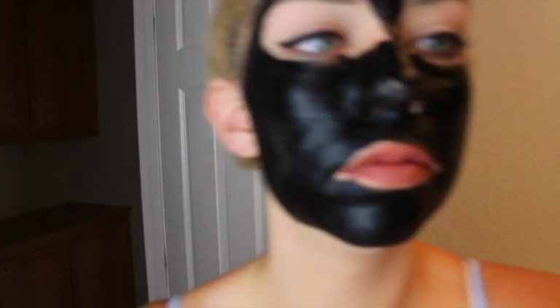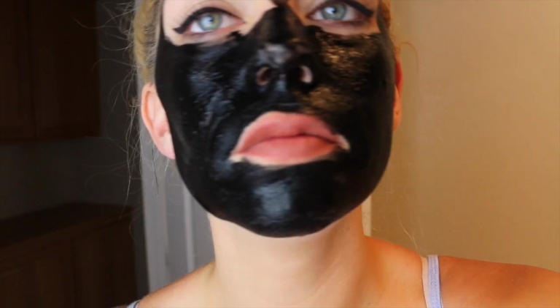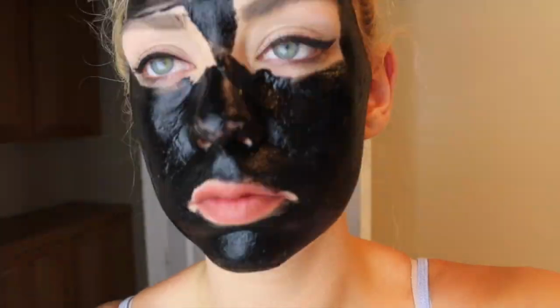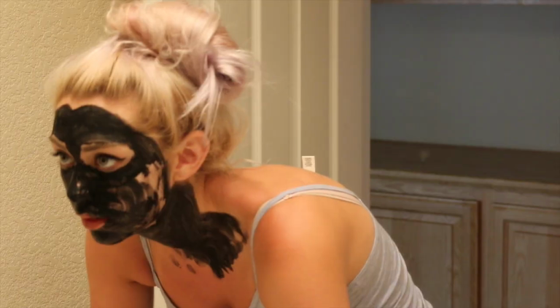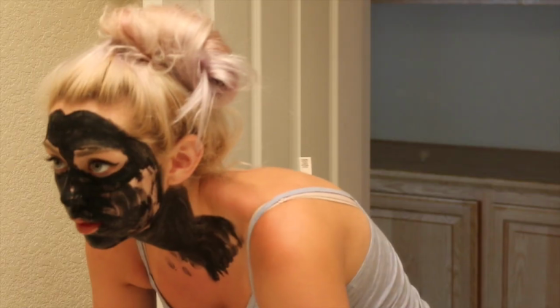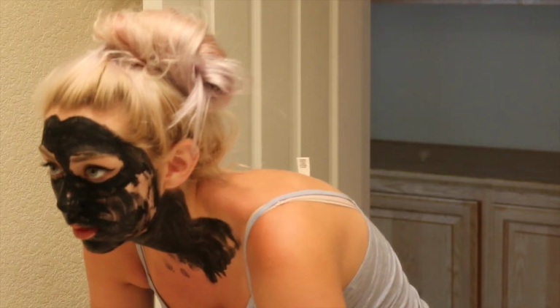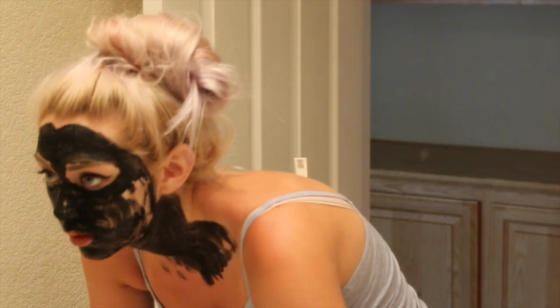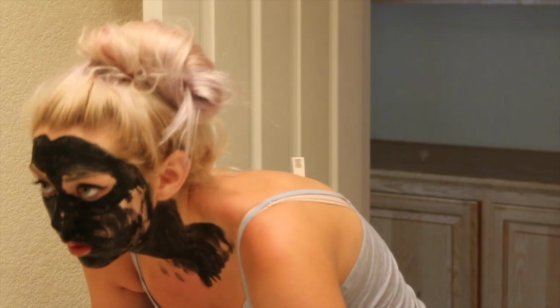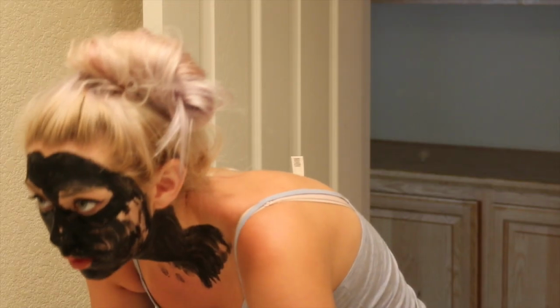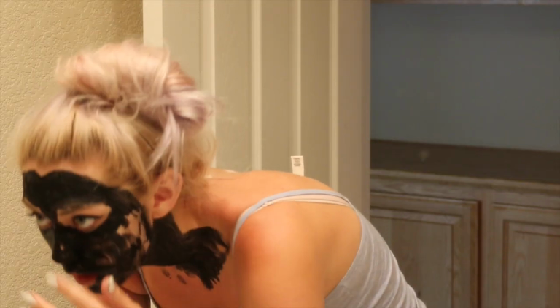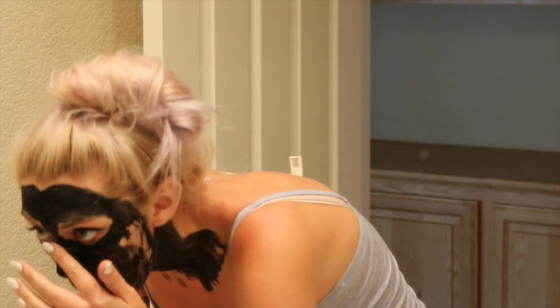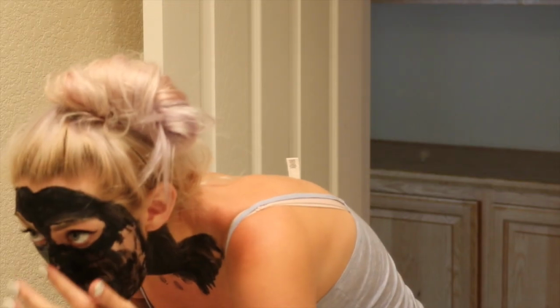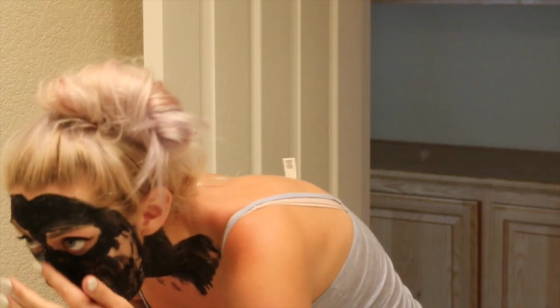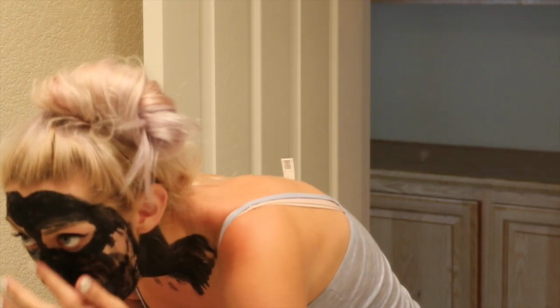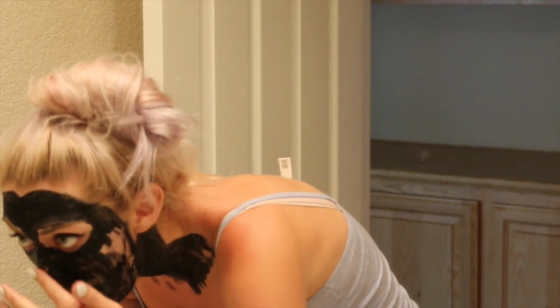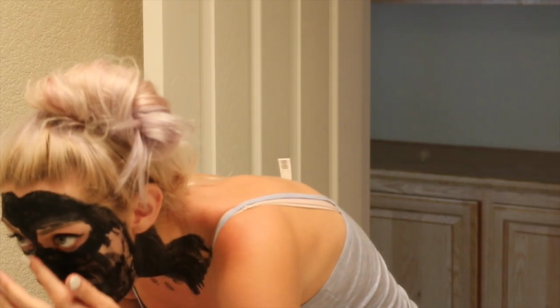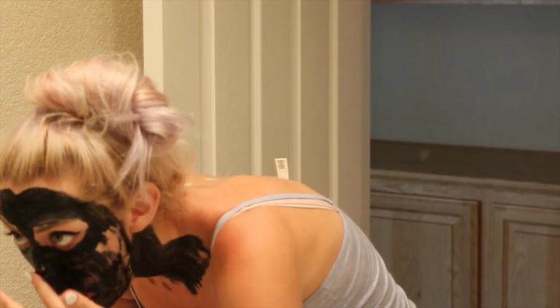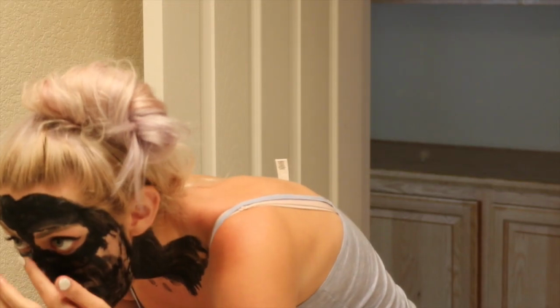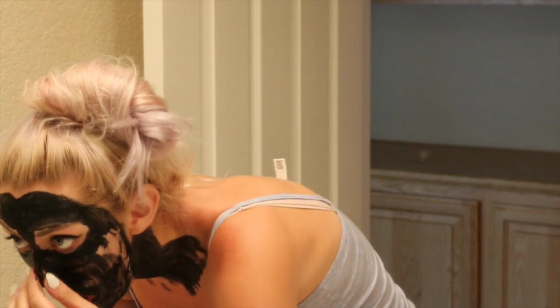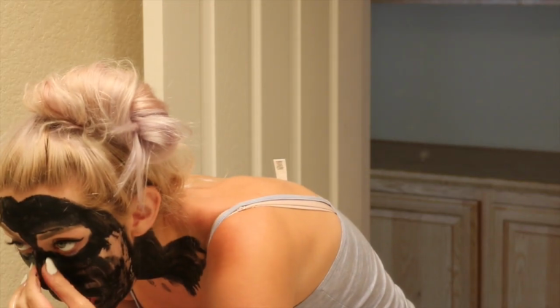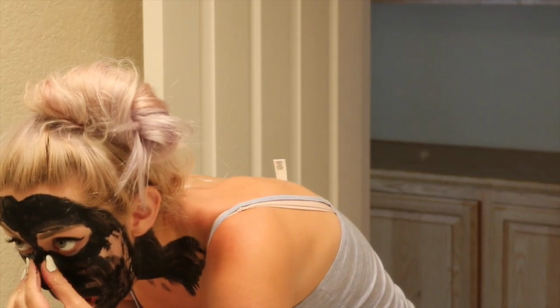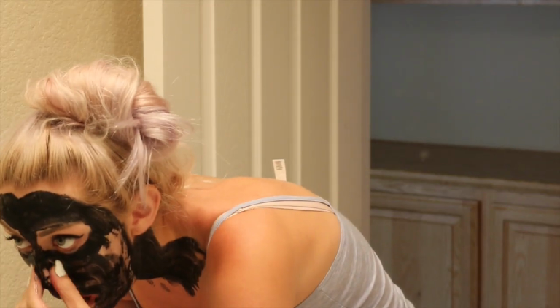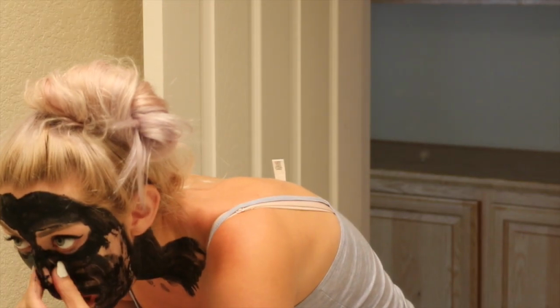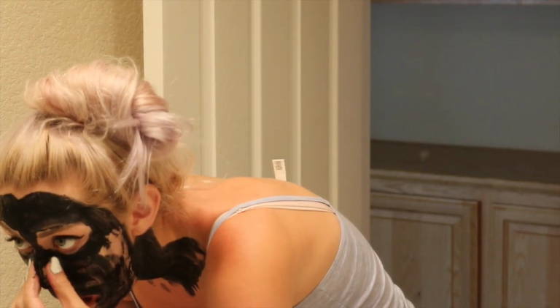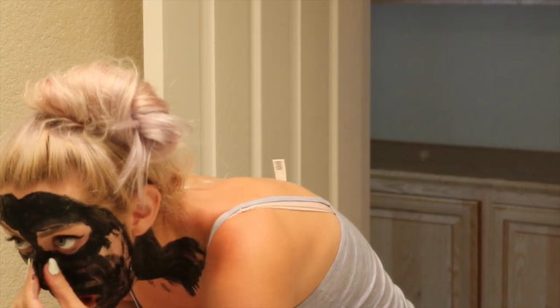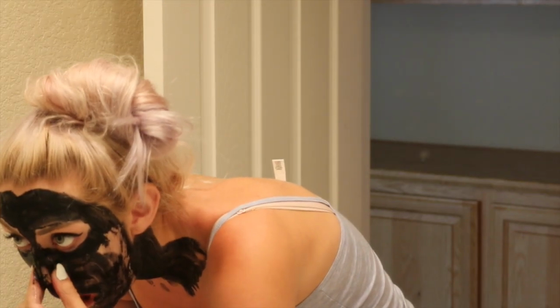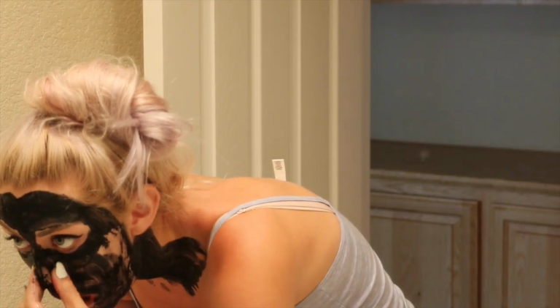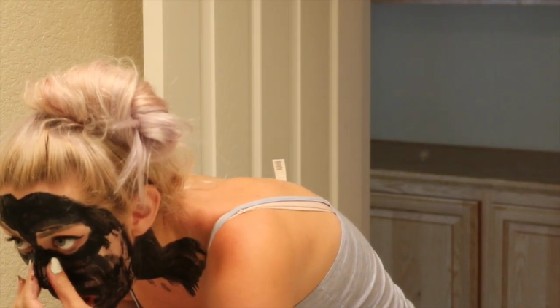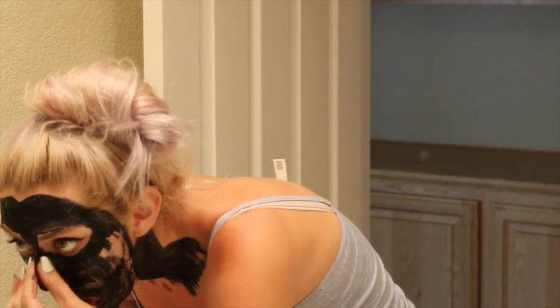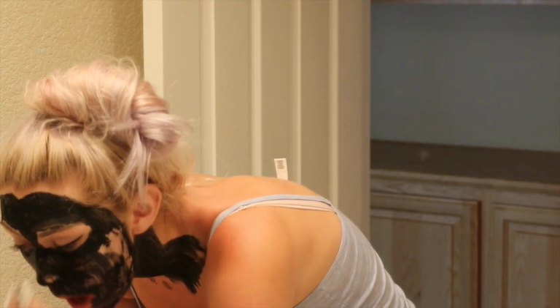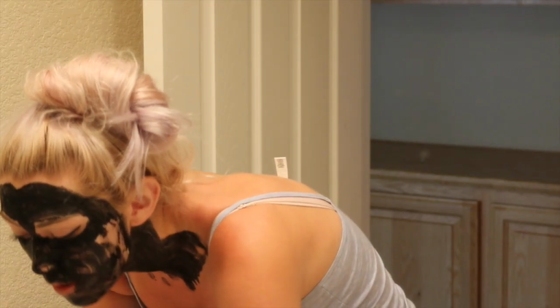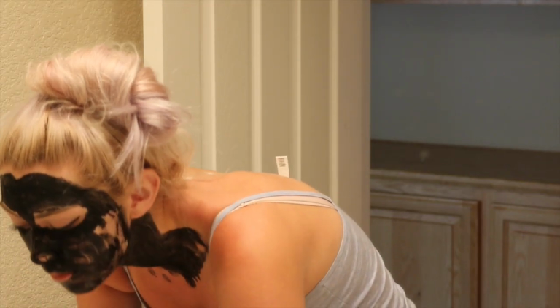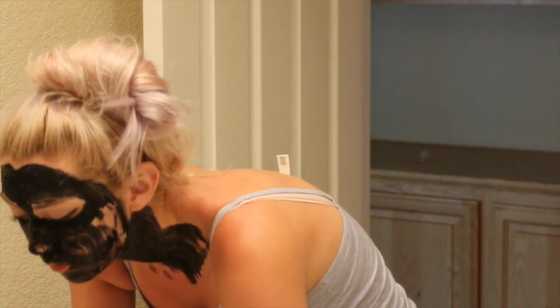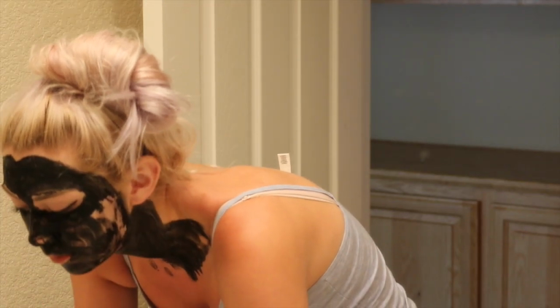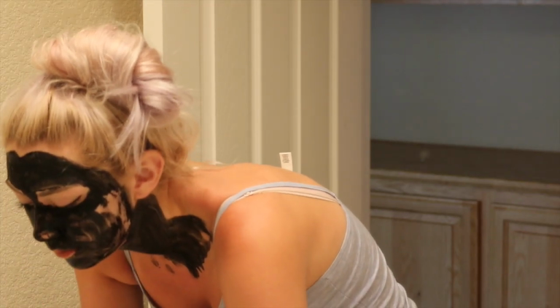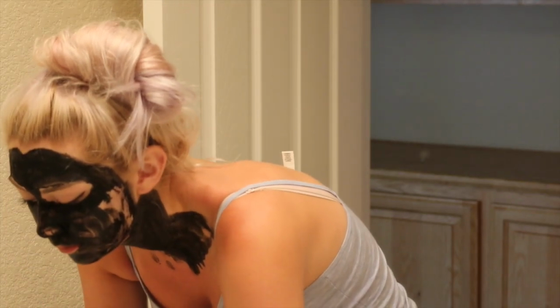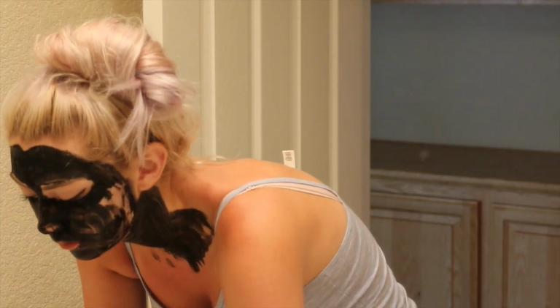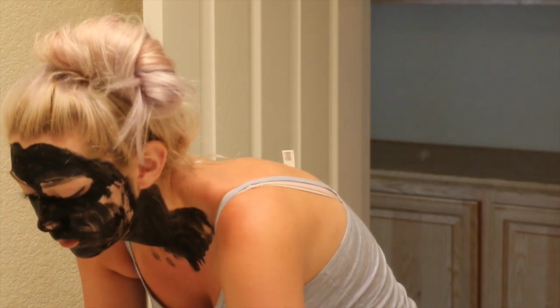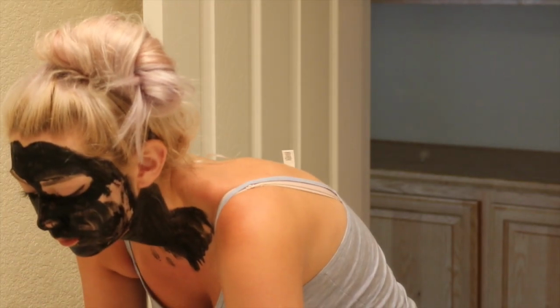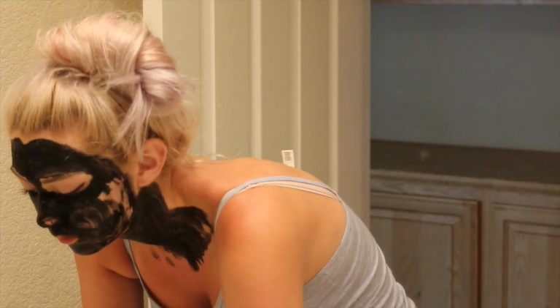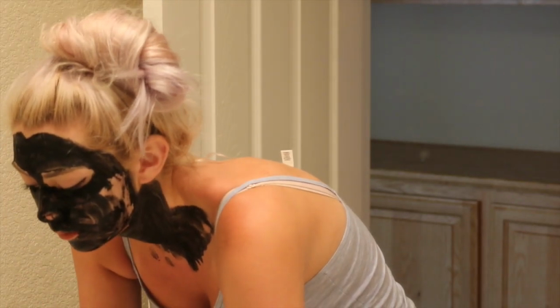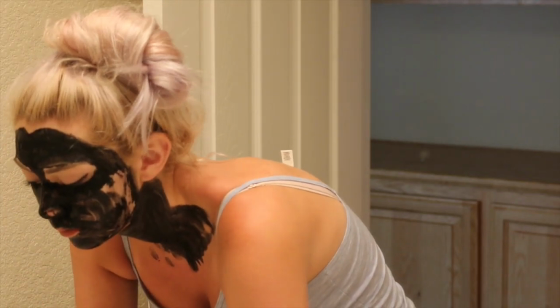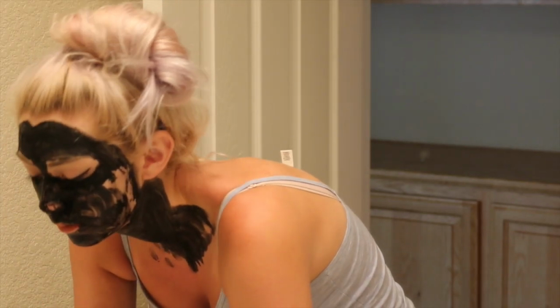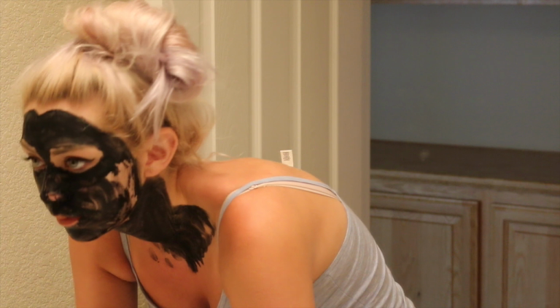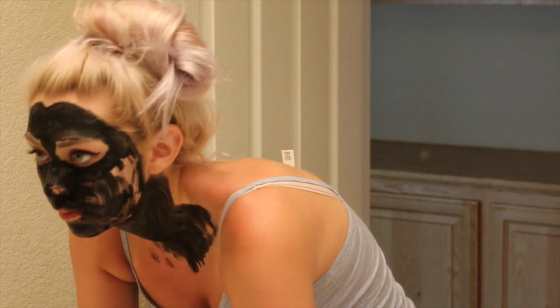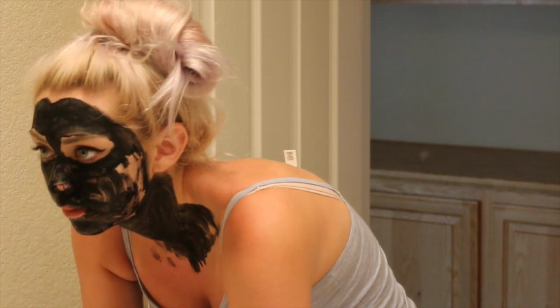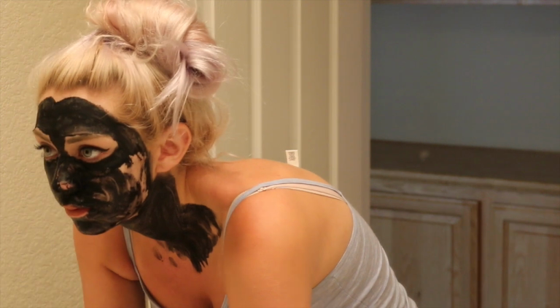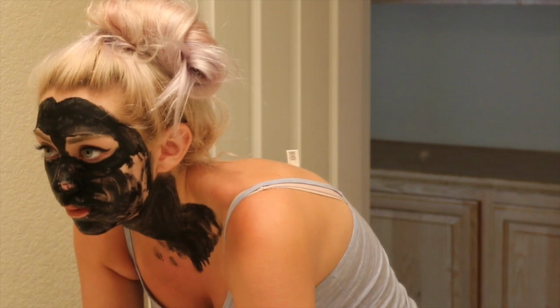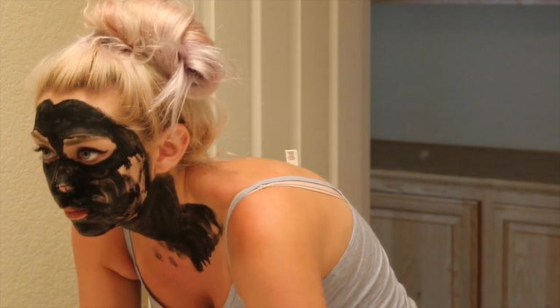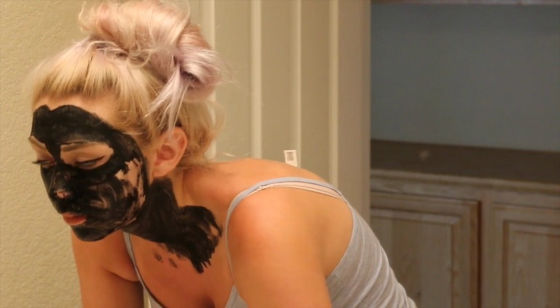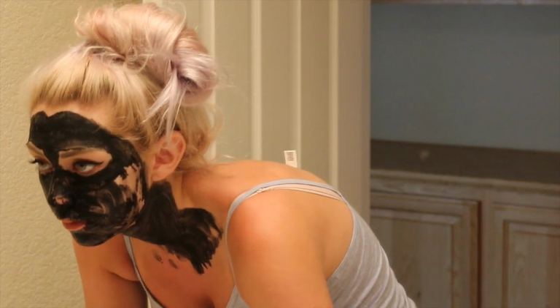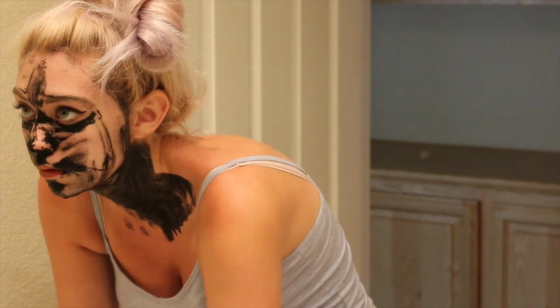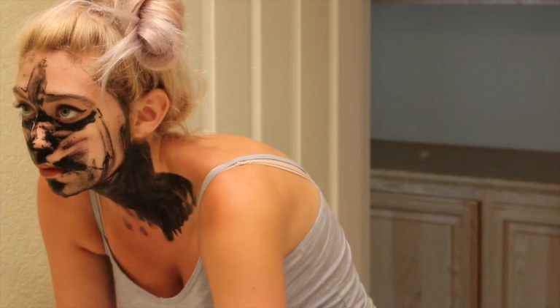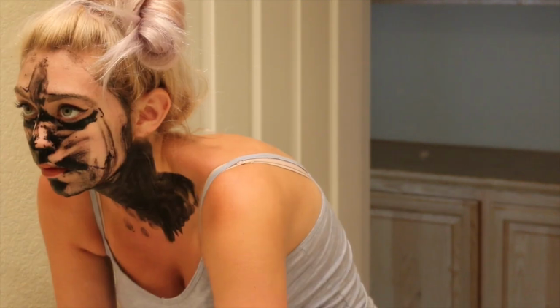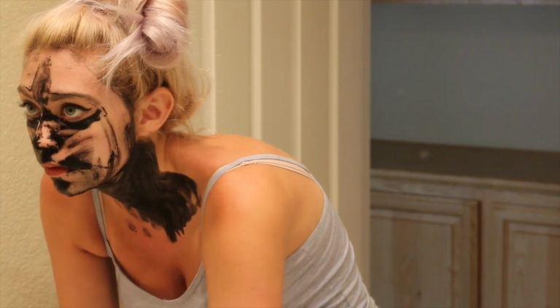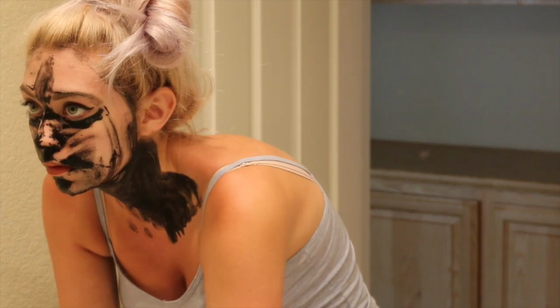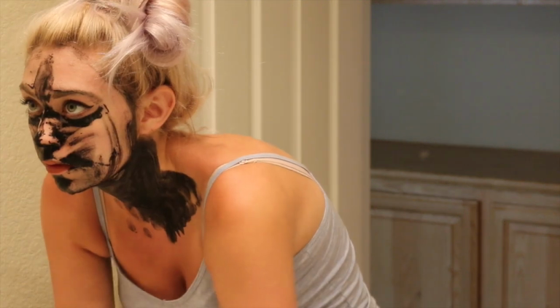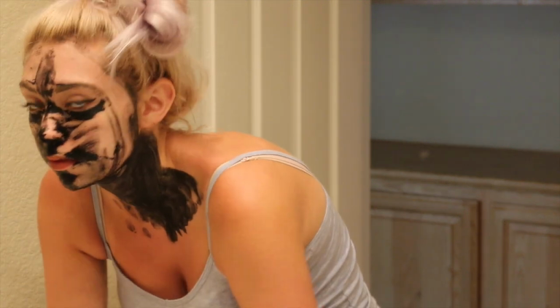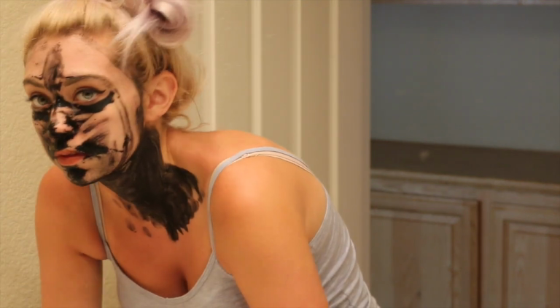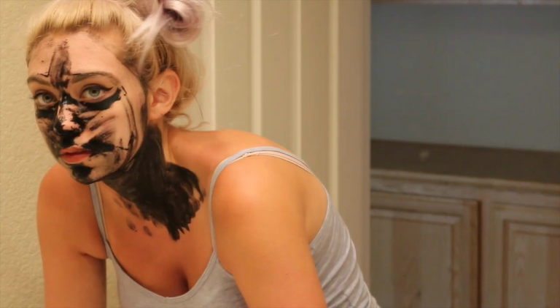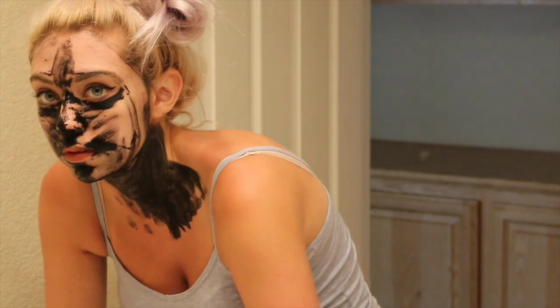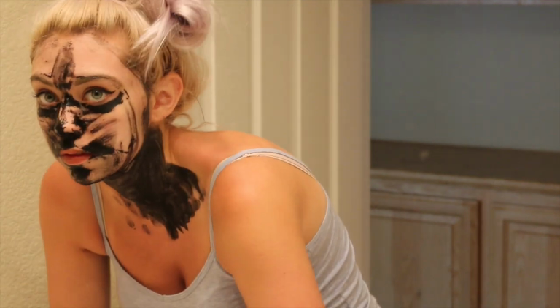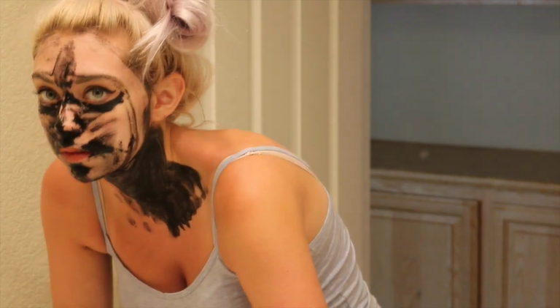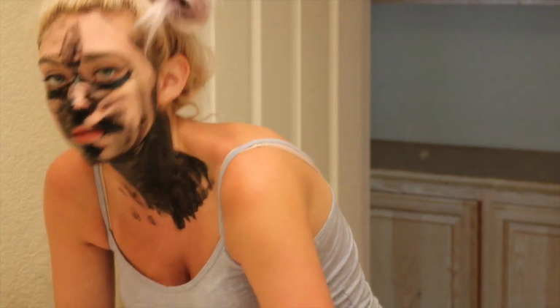And you wait until it is dry and then you wash it off, and we are going to see the results.